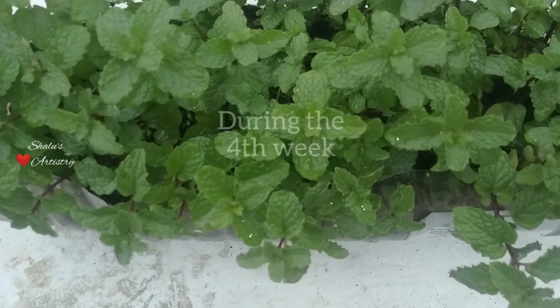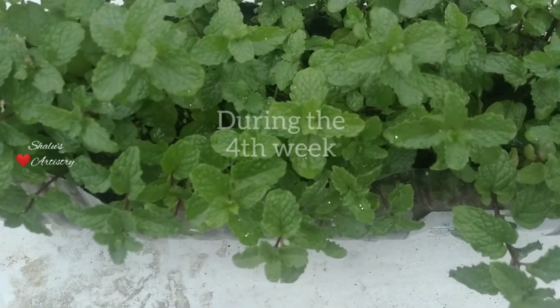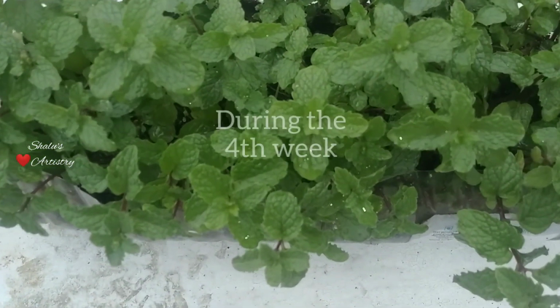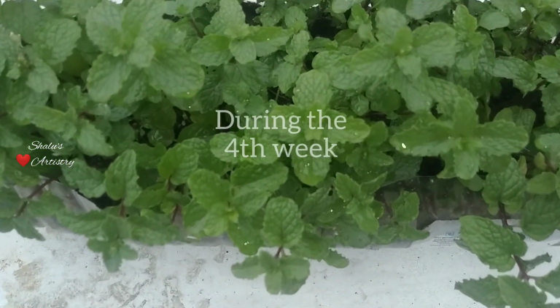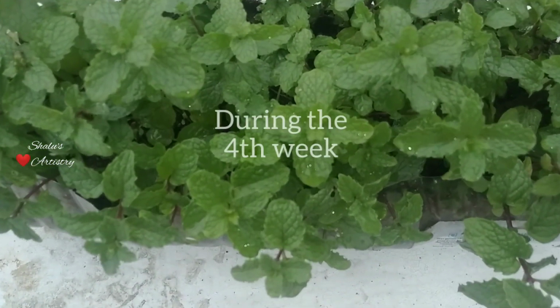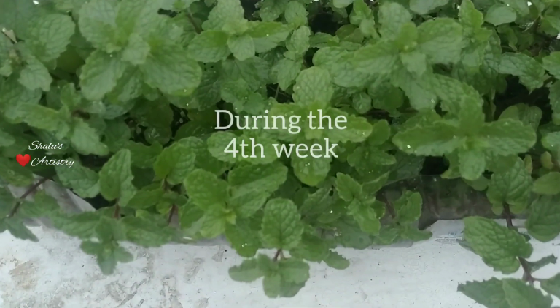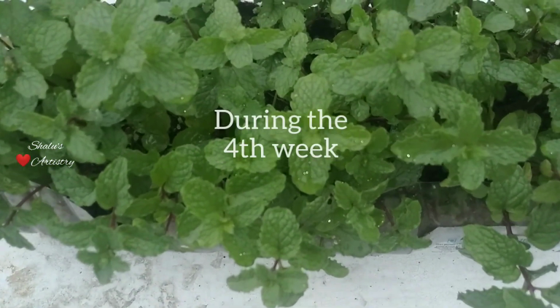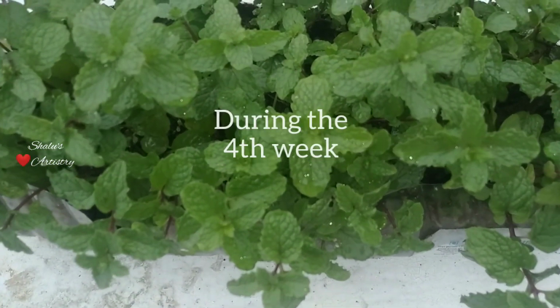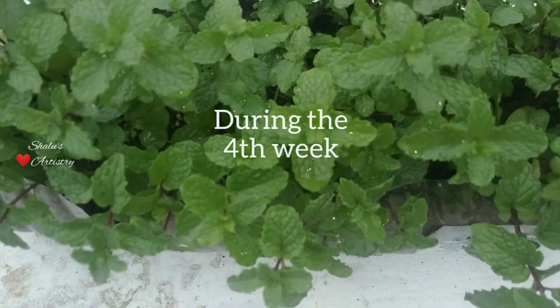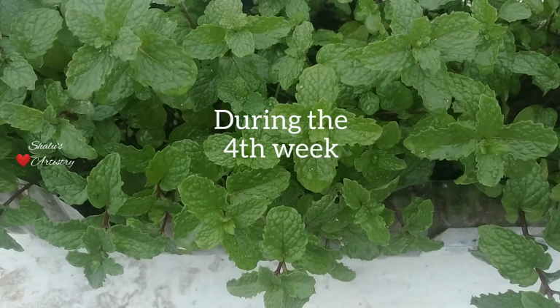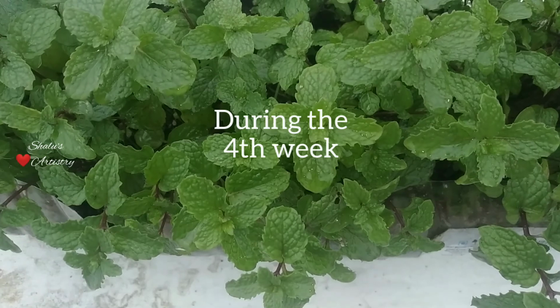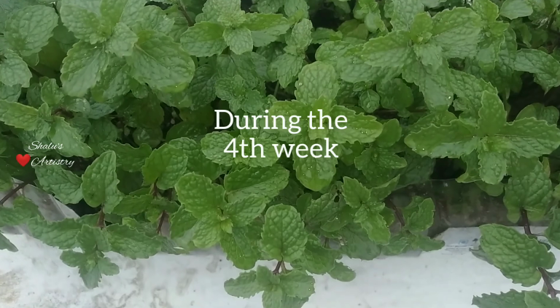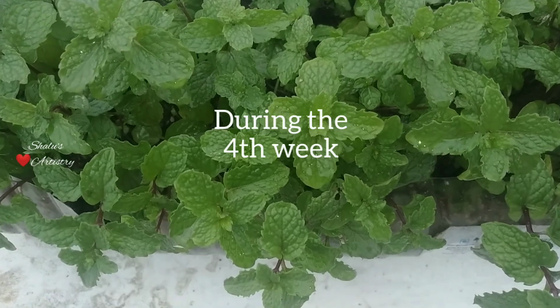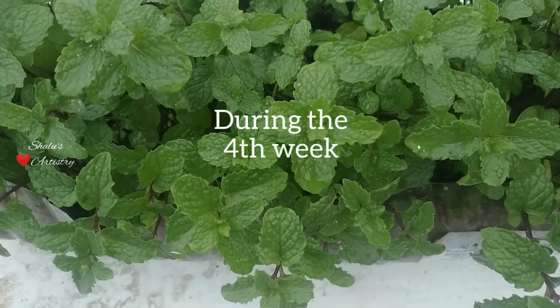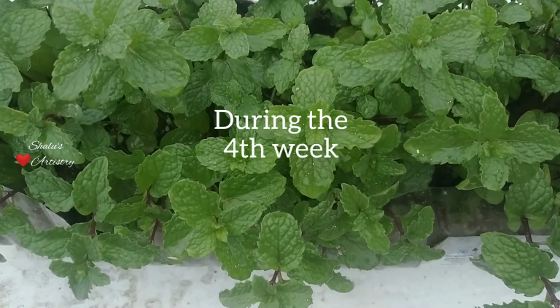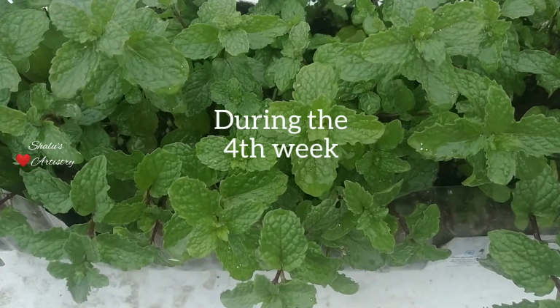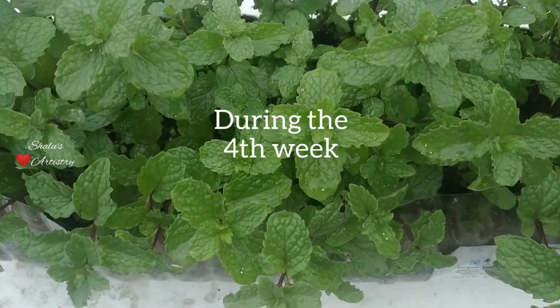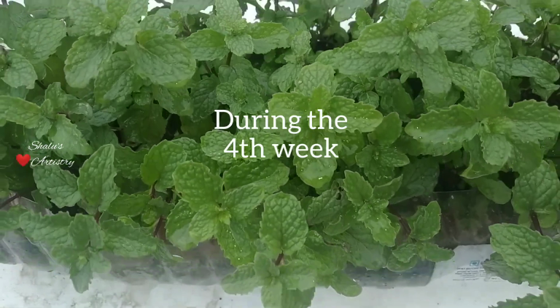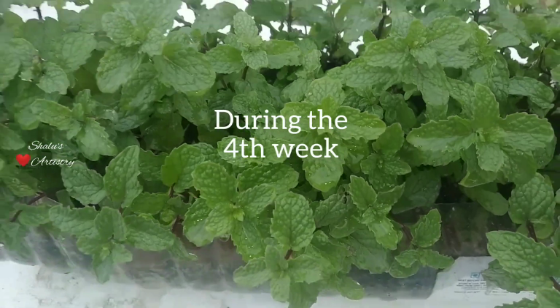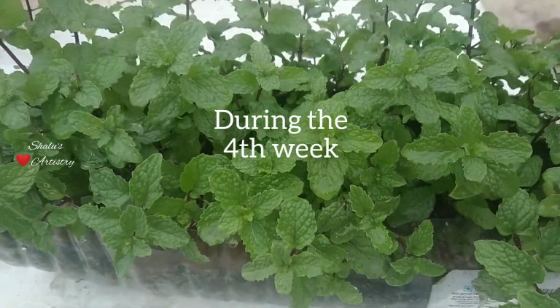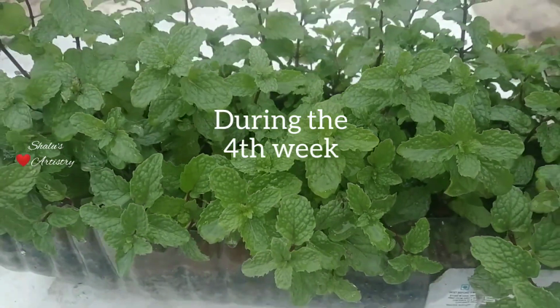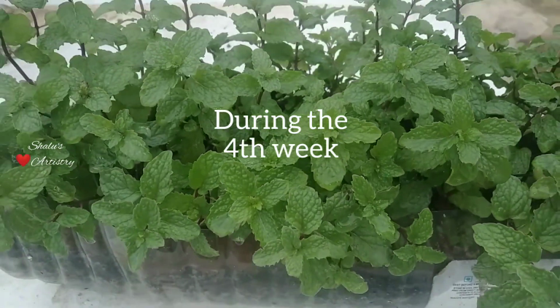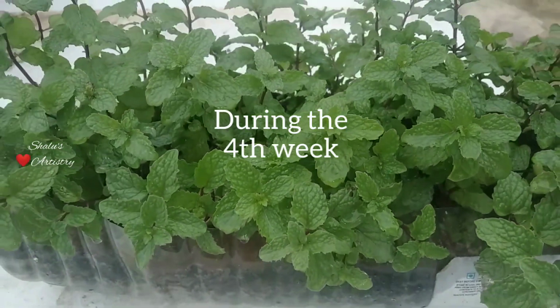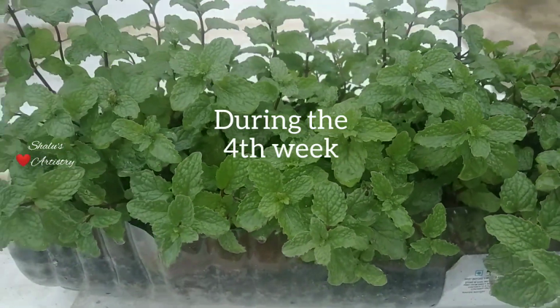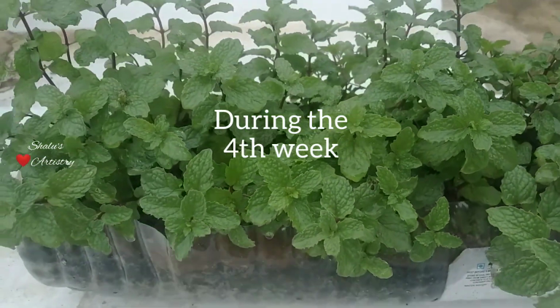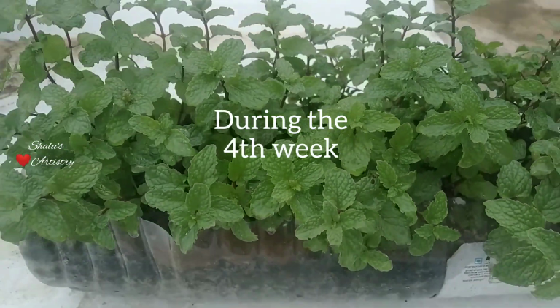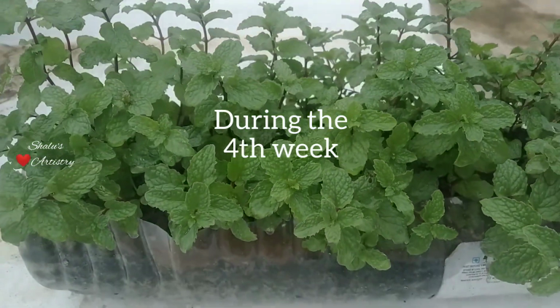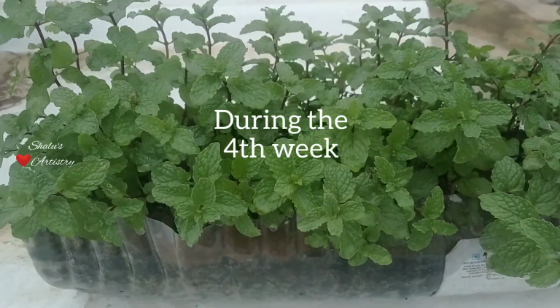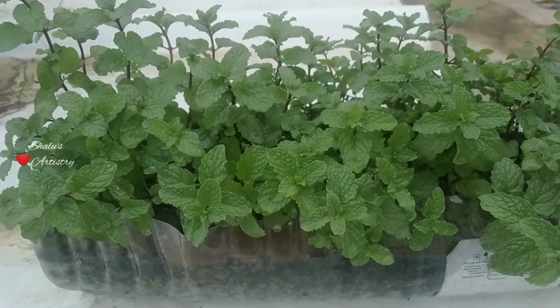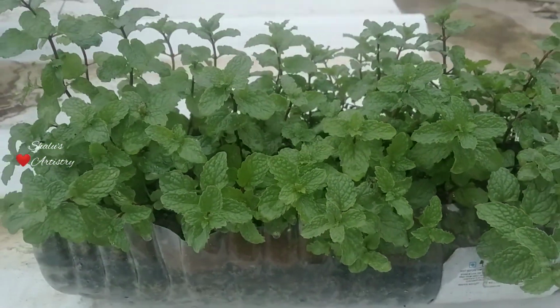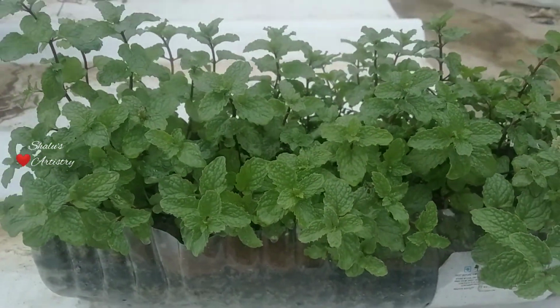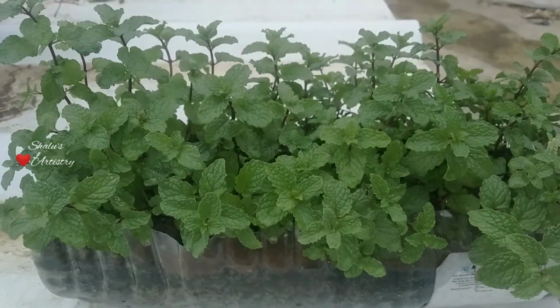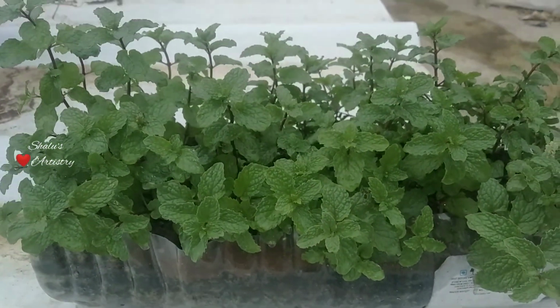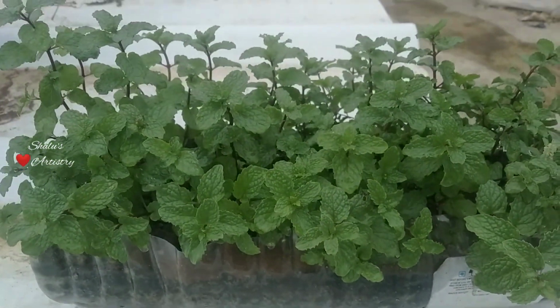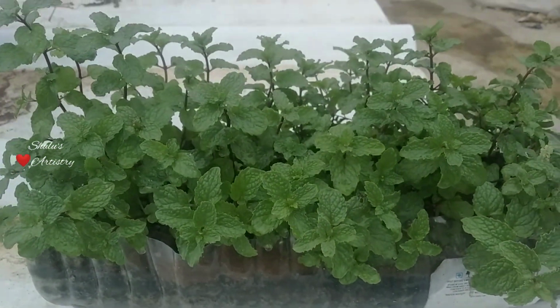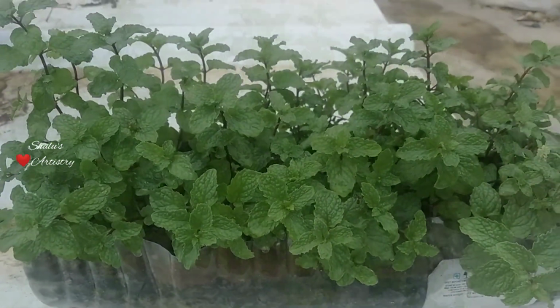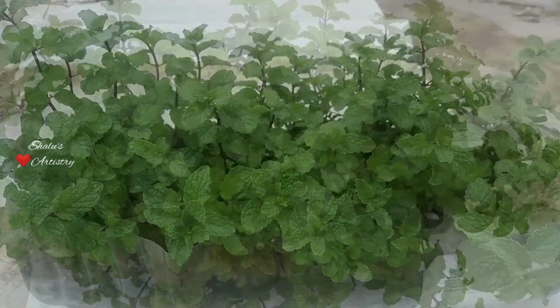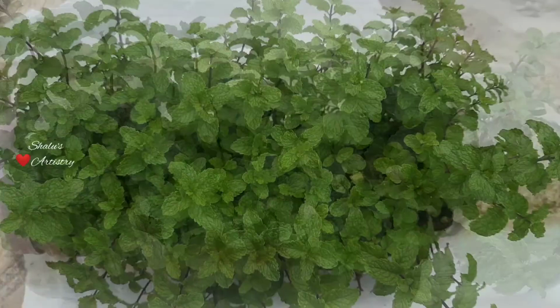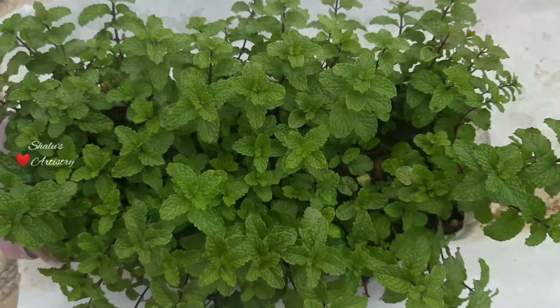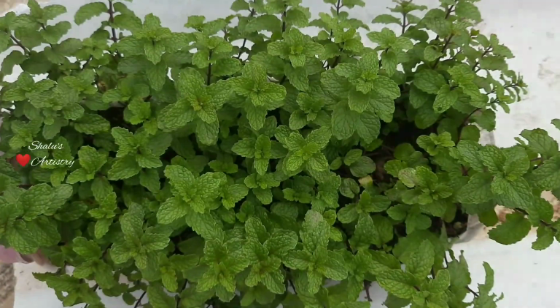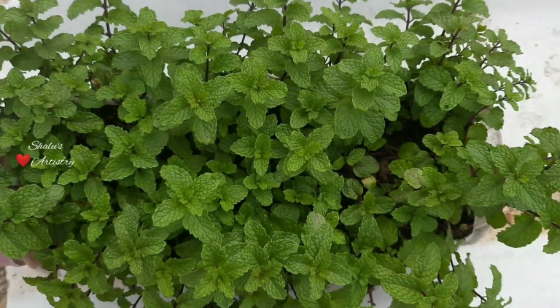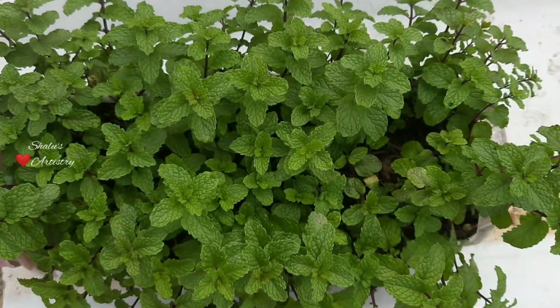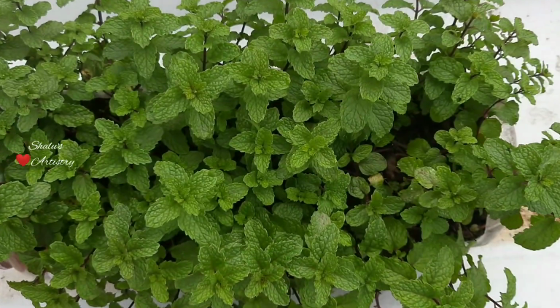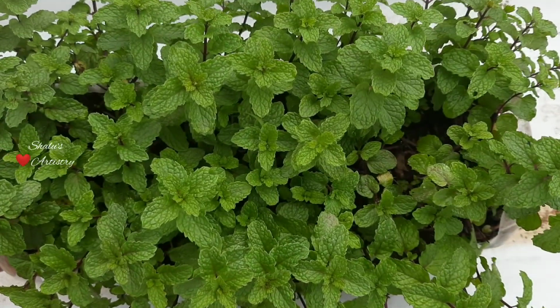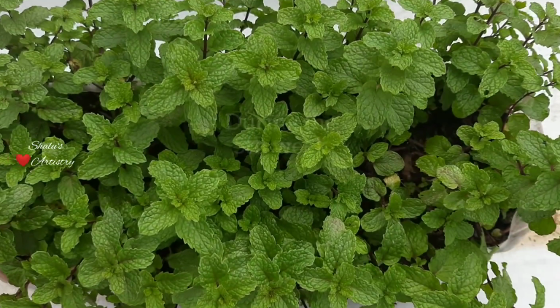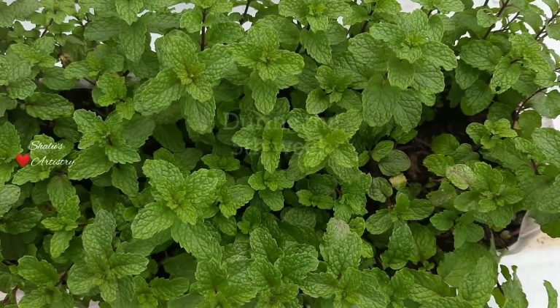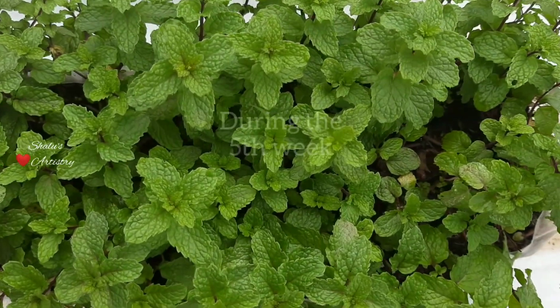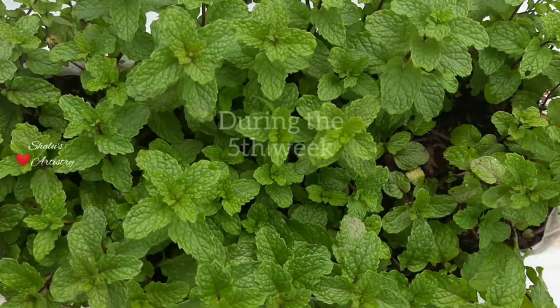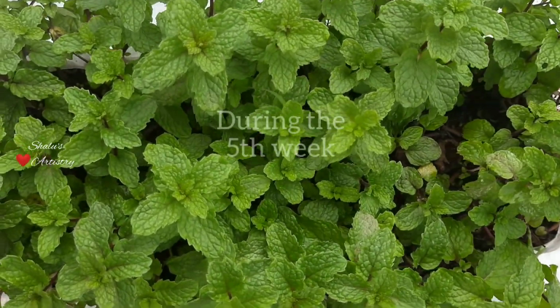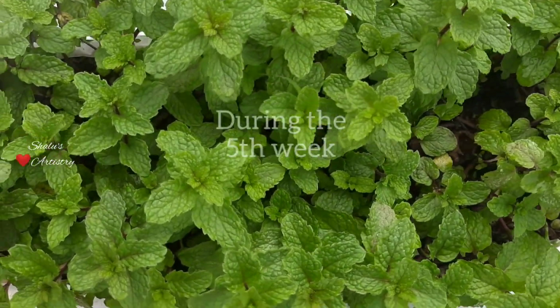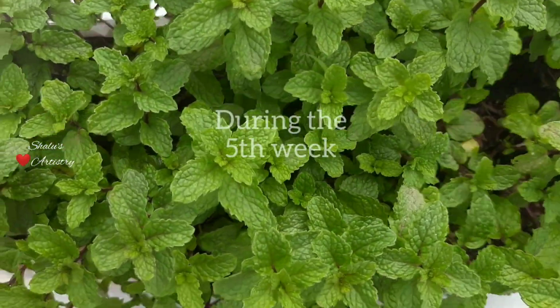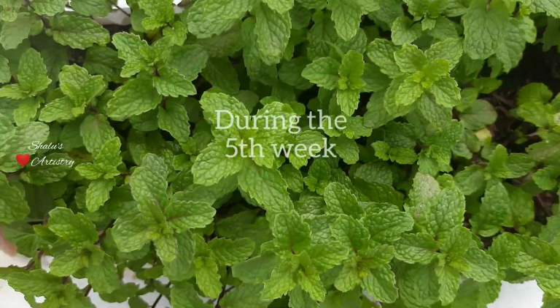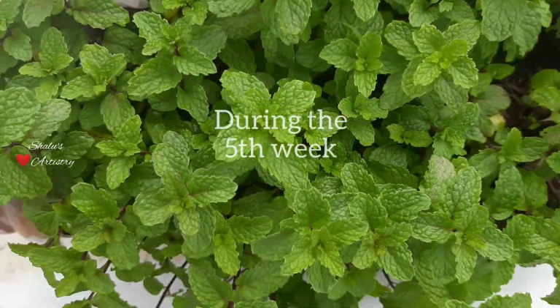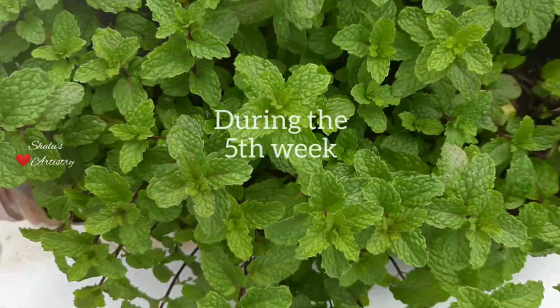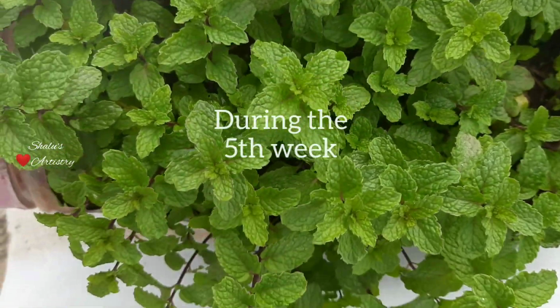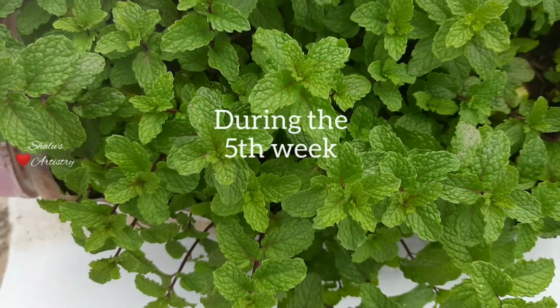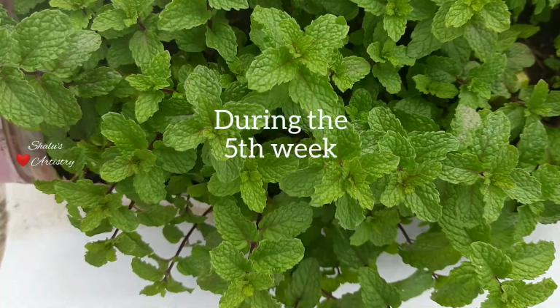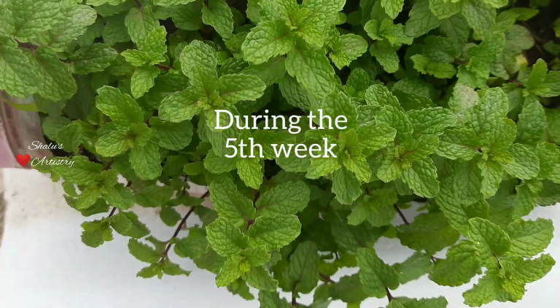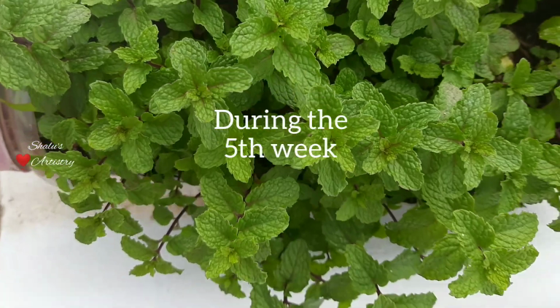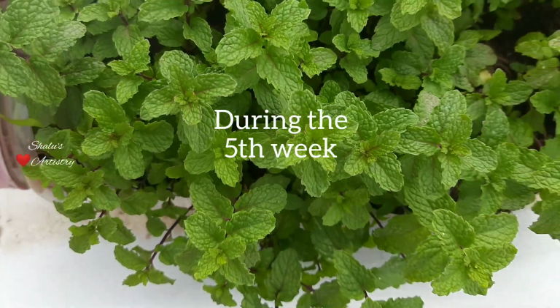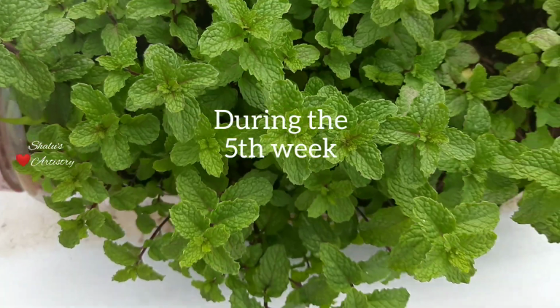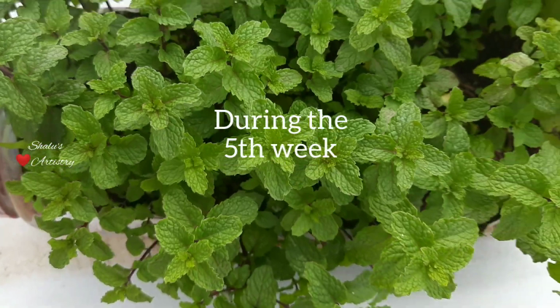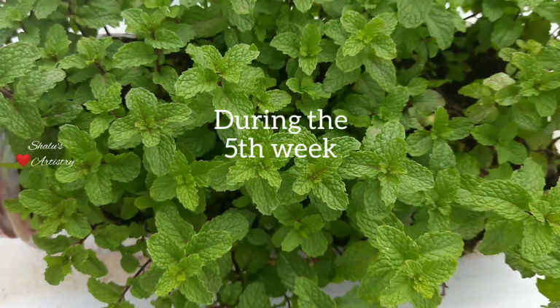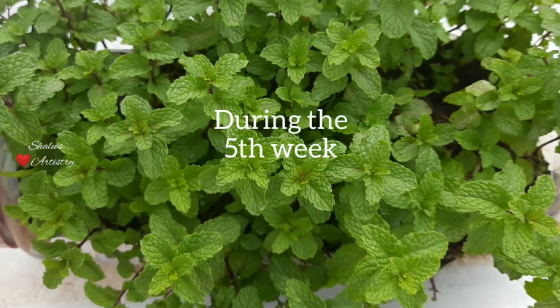We can see its growth clearly. By one and a half months it will be ready for harvest, and we can harvest mint three to four times from the same twigs.